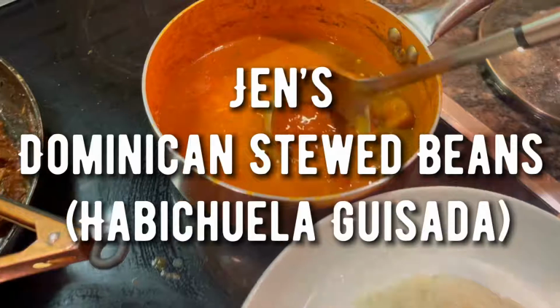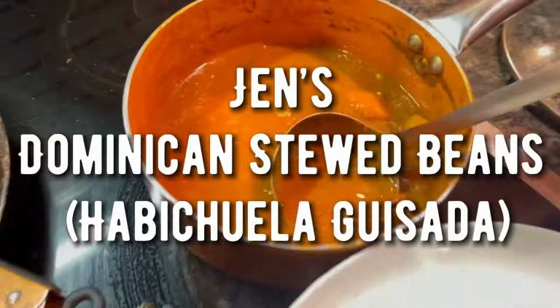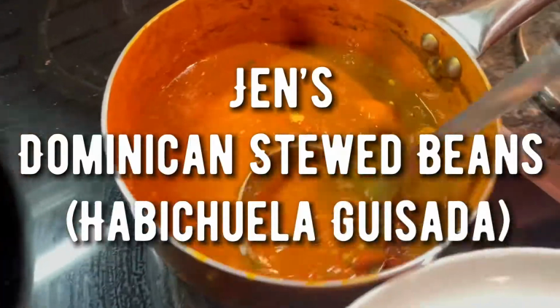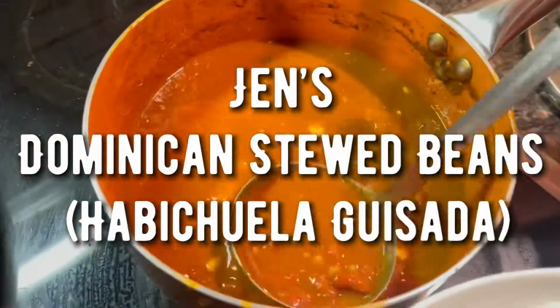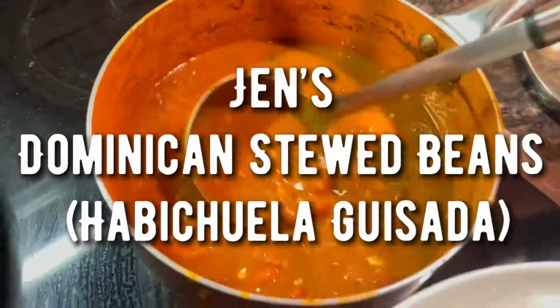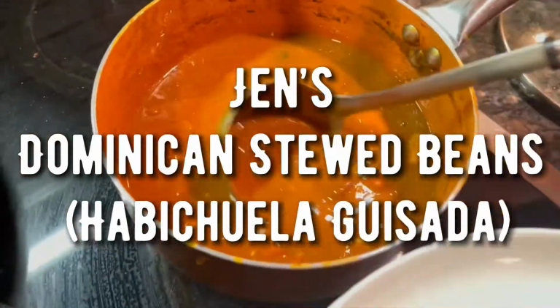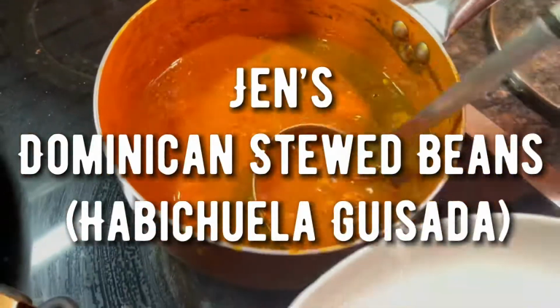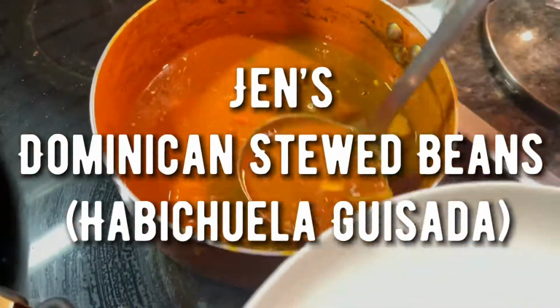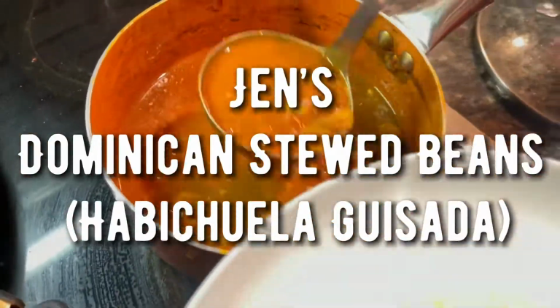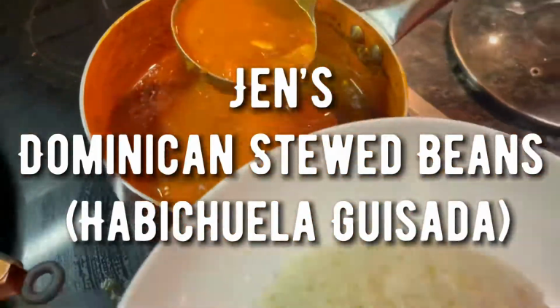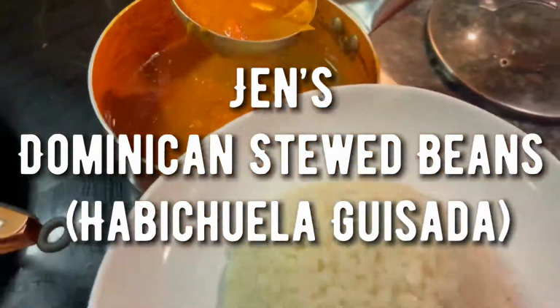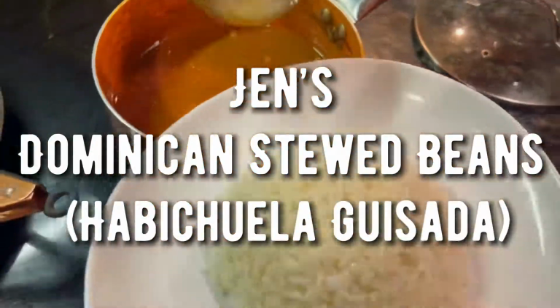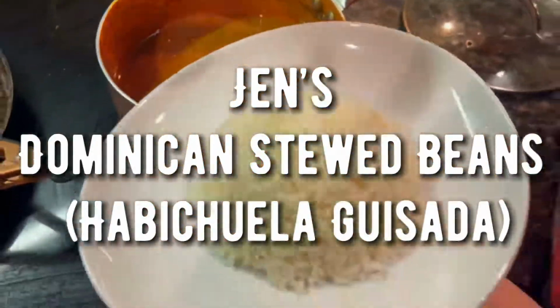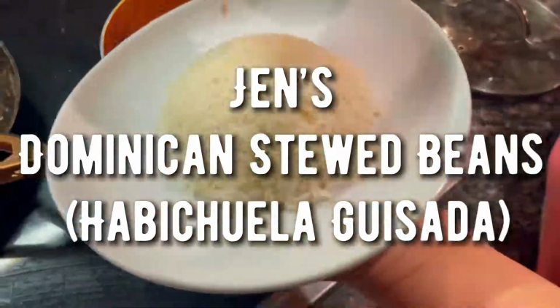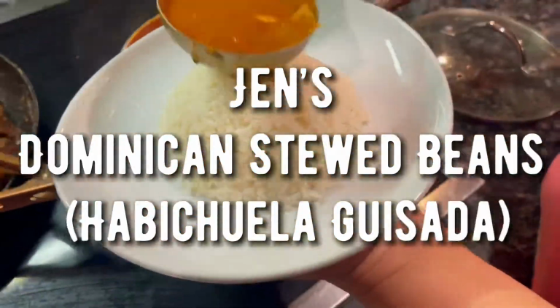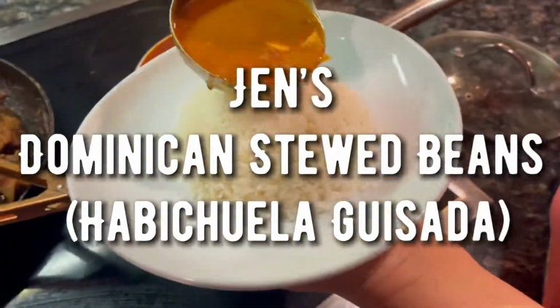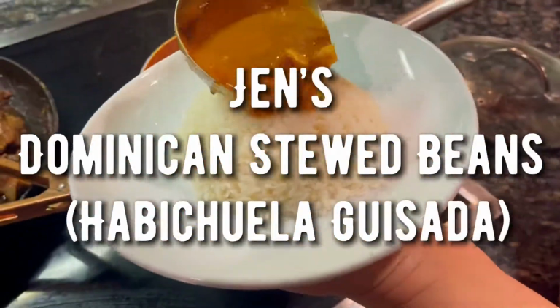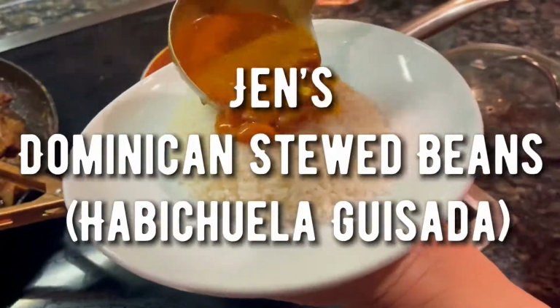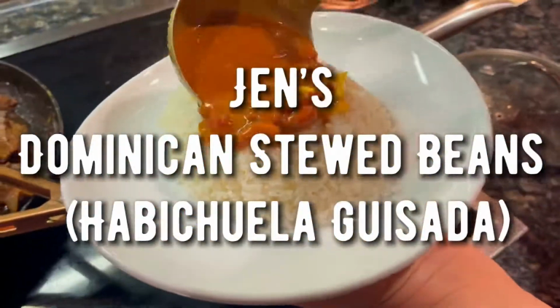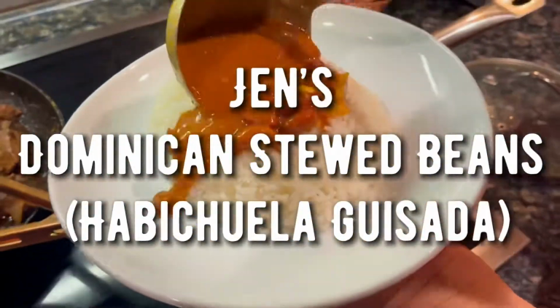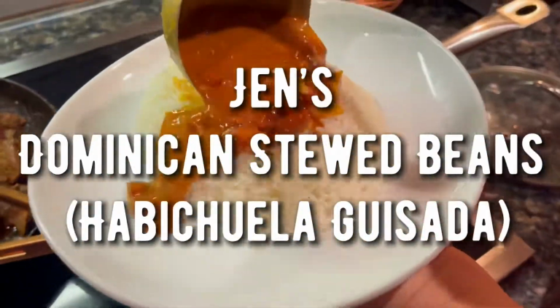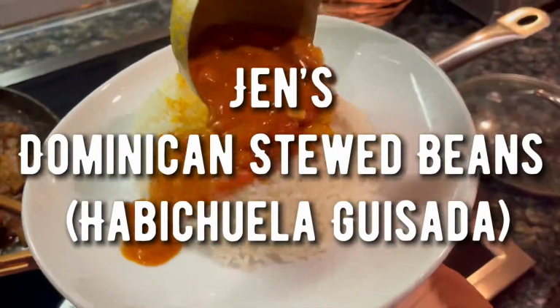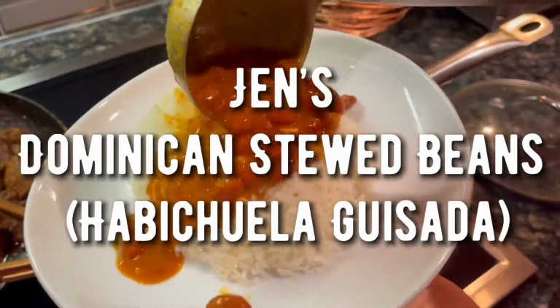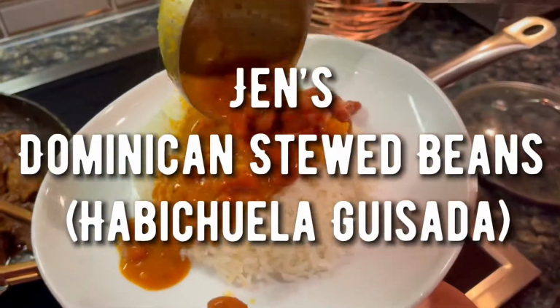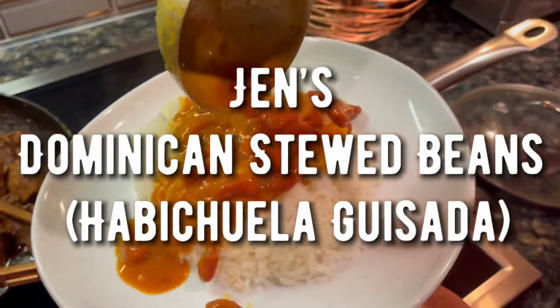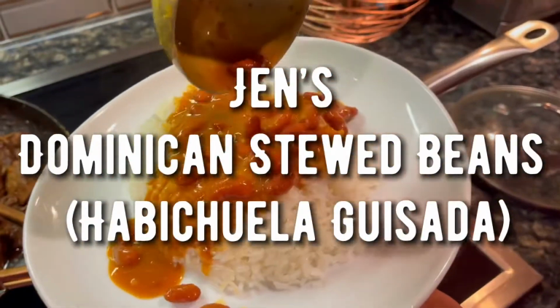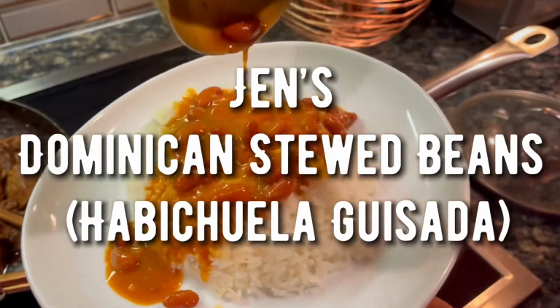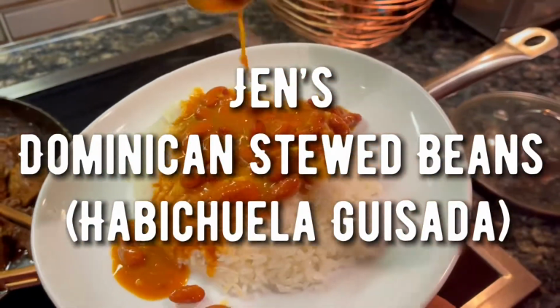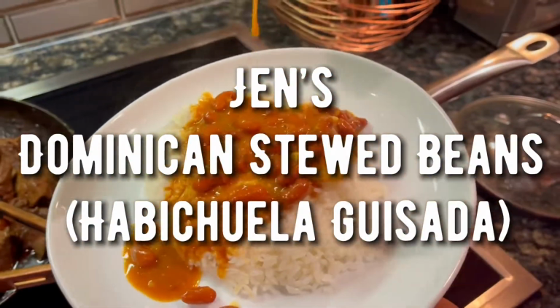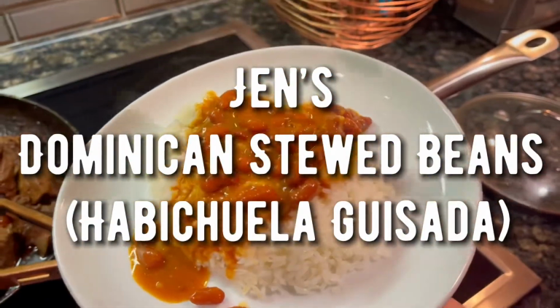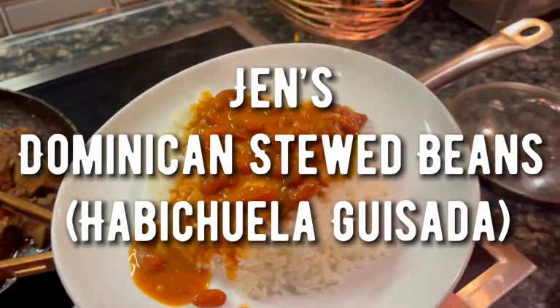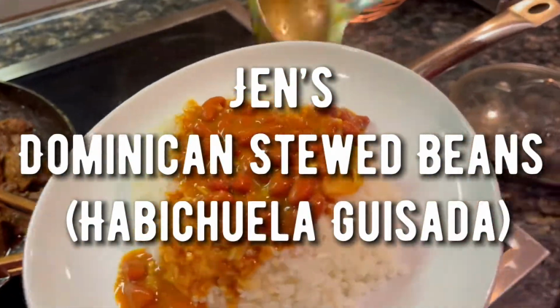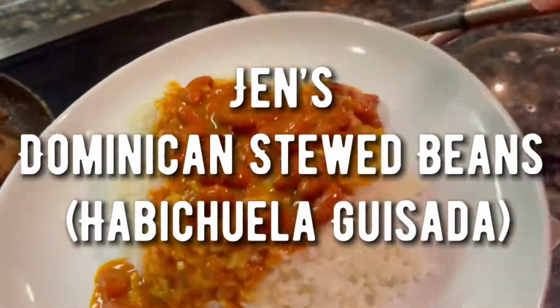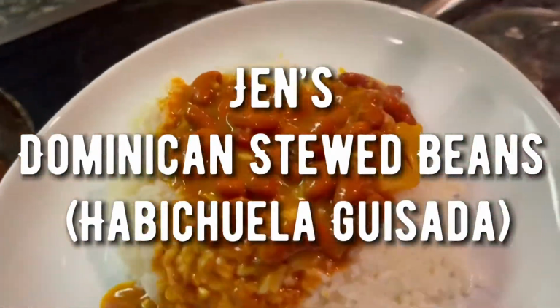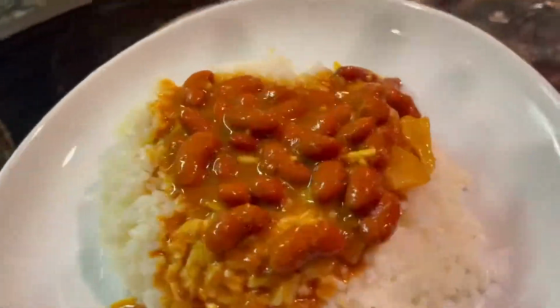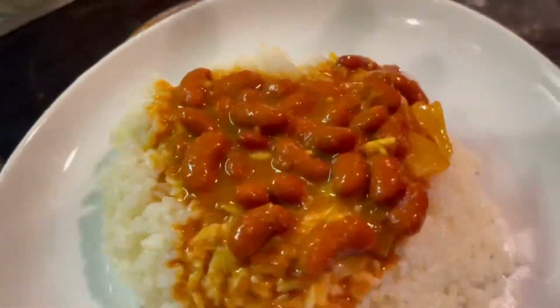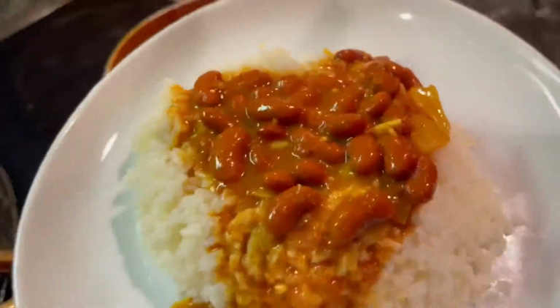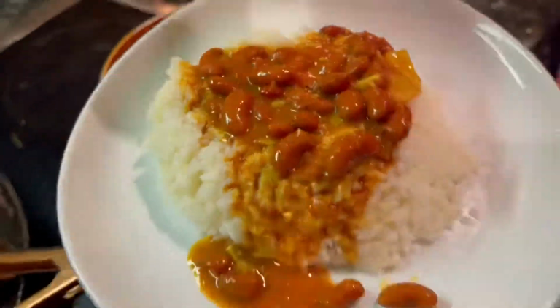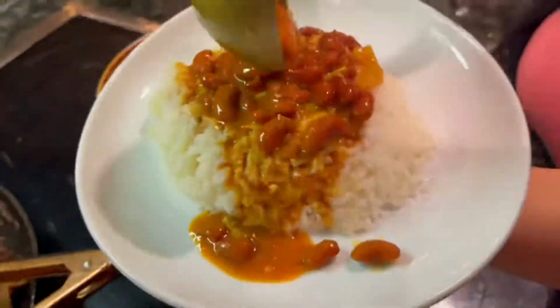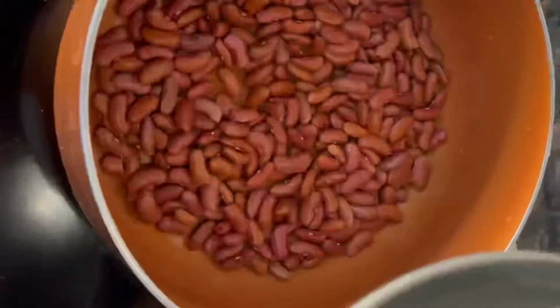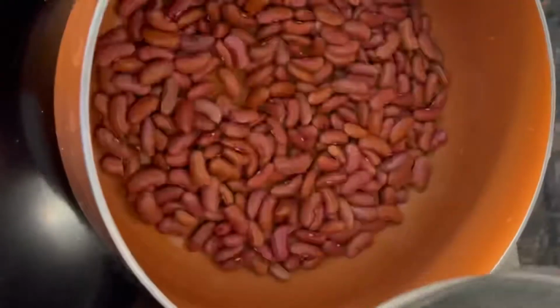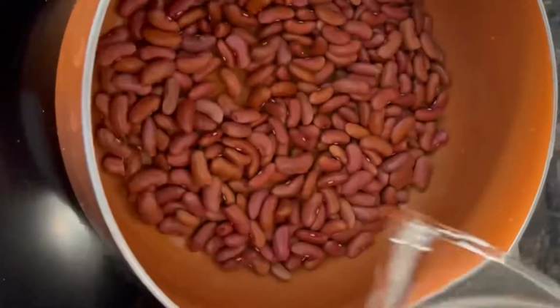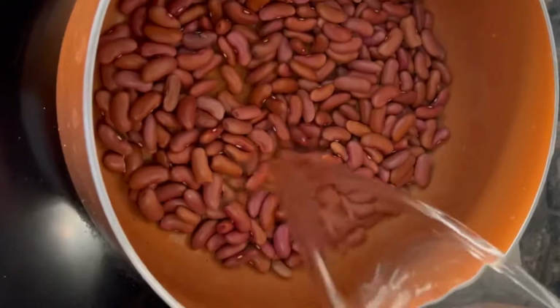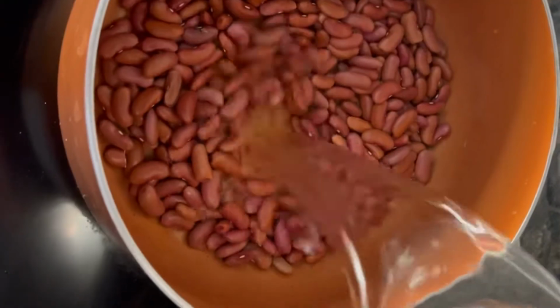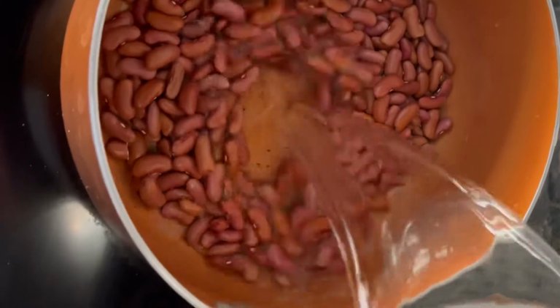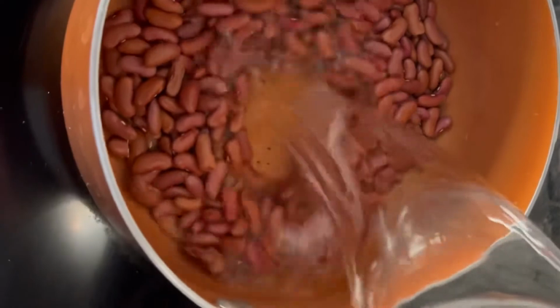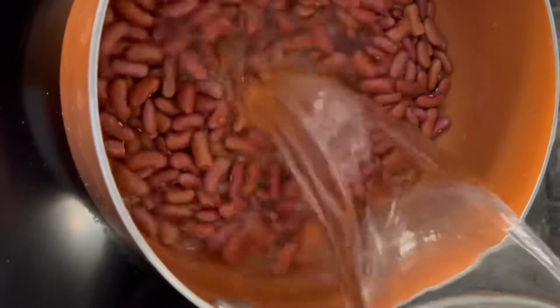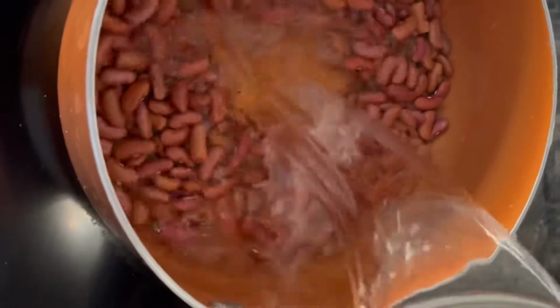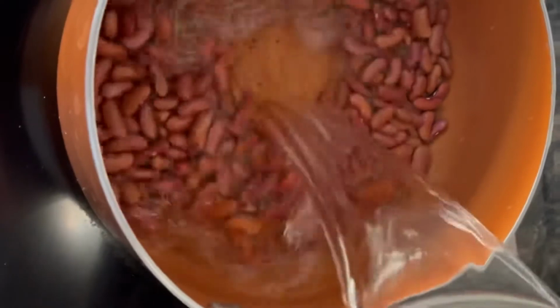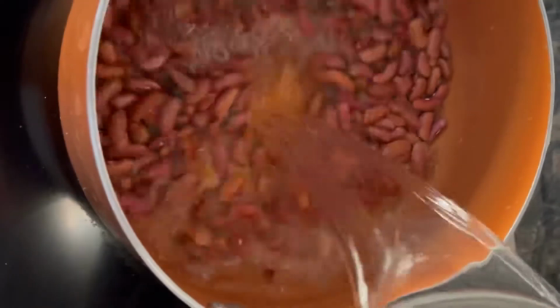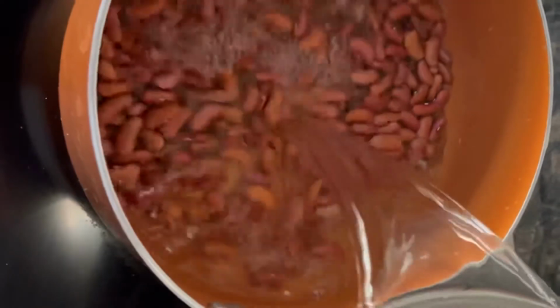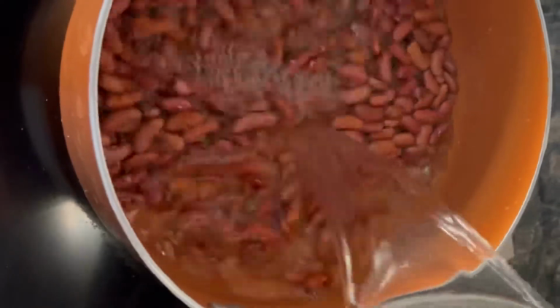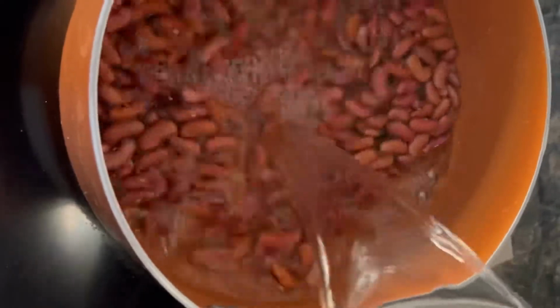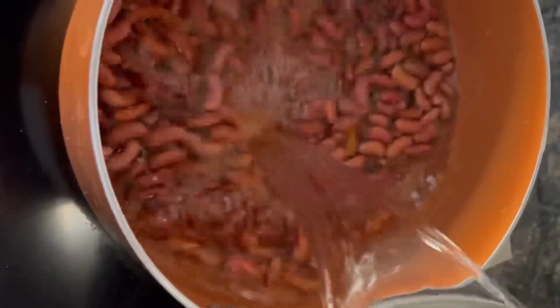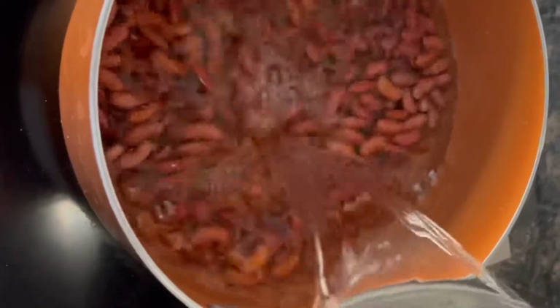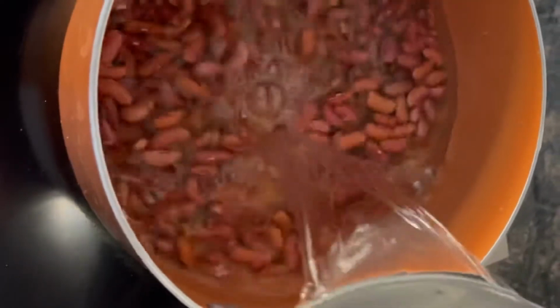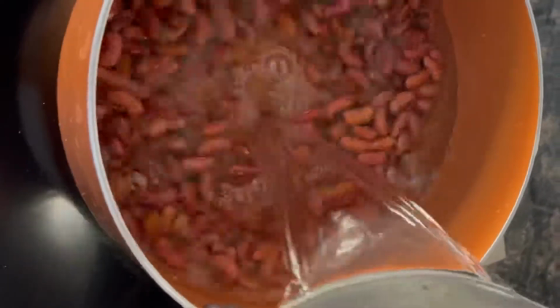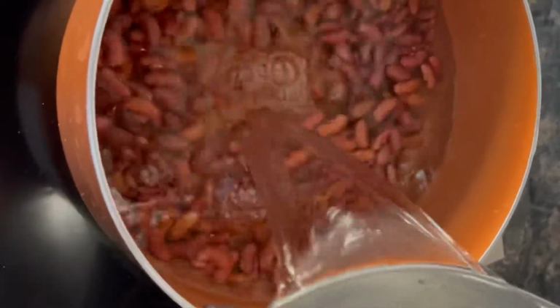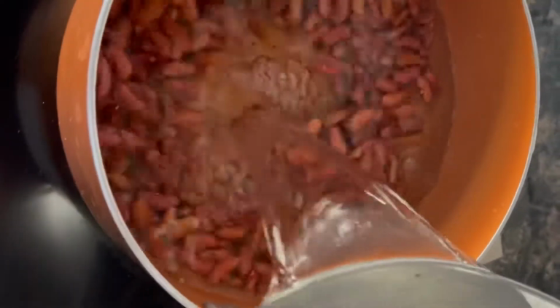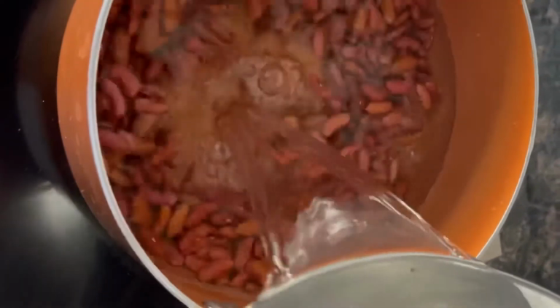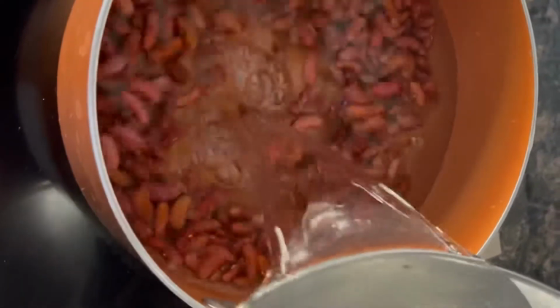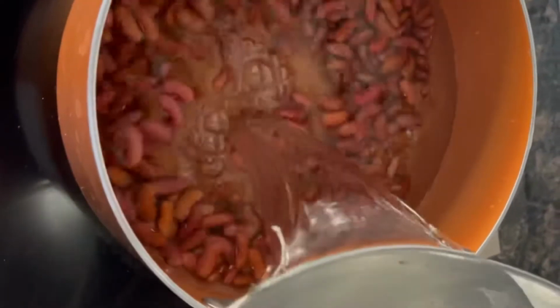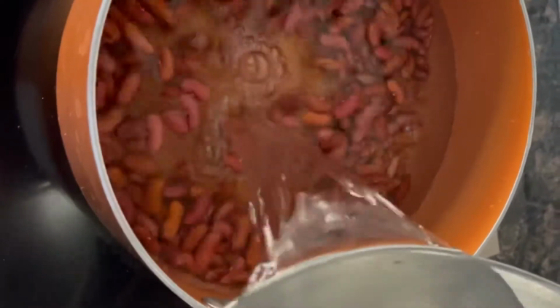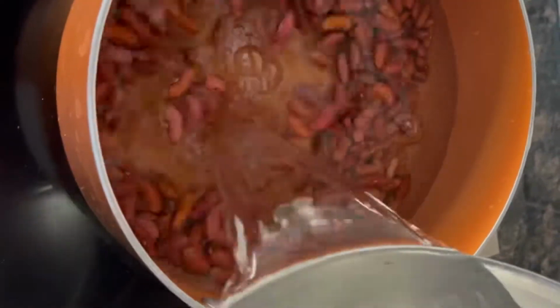Hey guys, welcome to Jen's Kitchen! Today I'm going to show you how I make my traditional Dominican stewed beans.